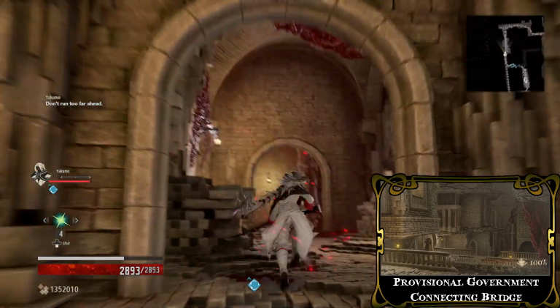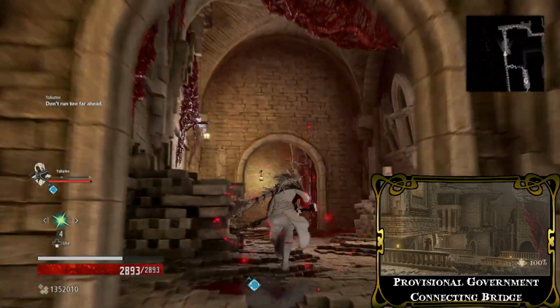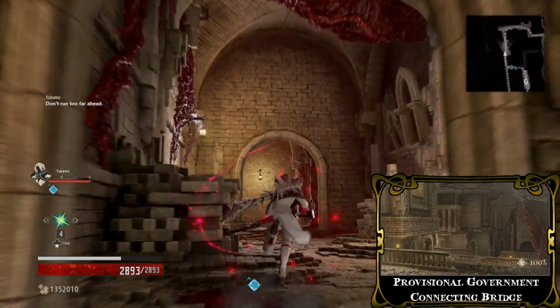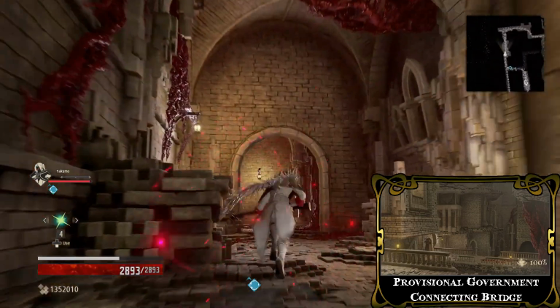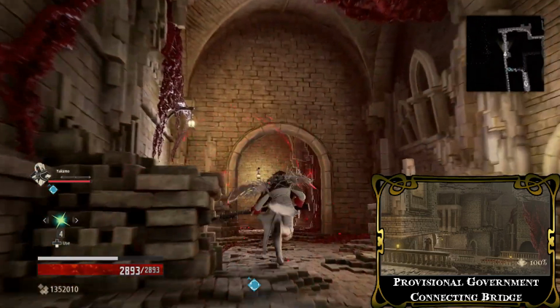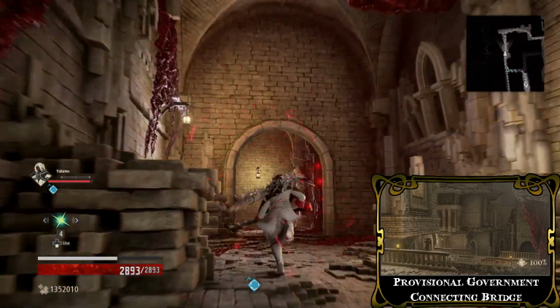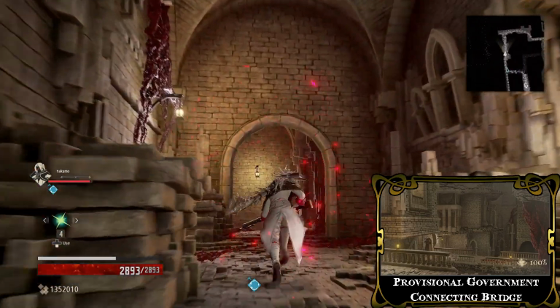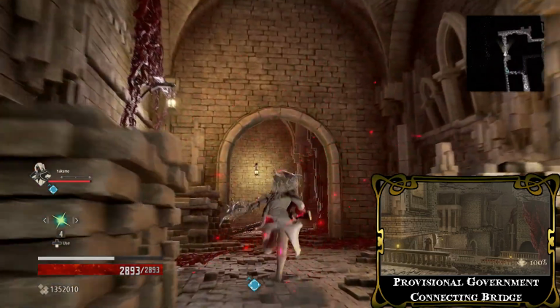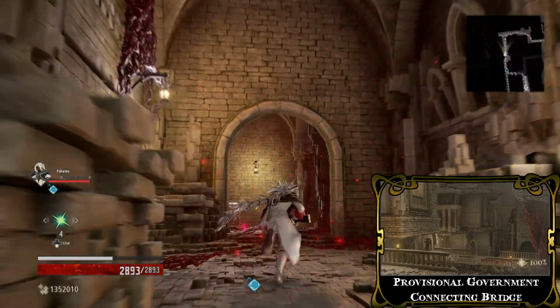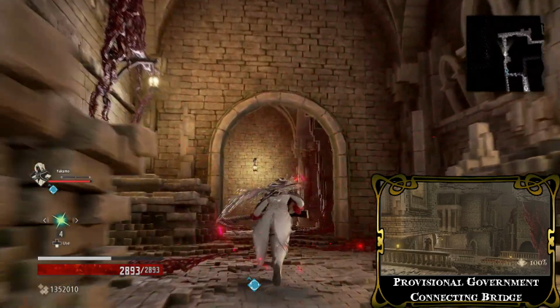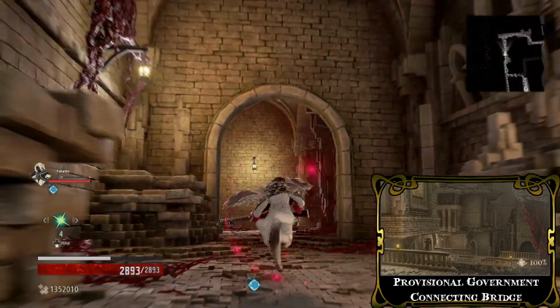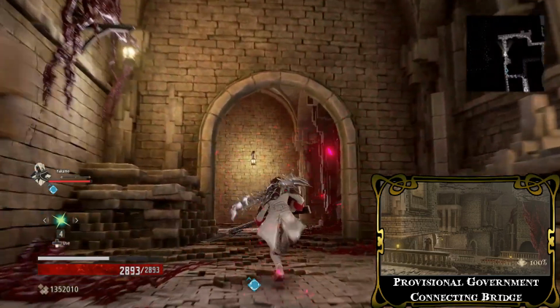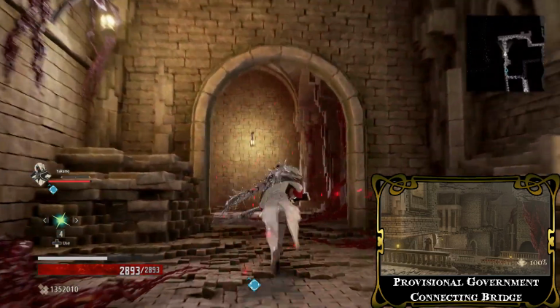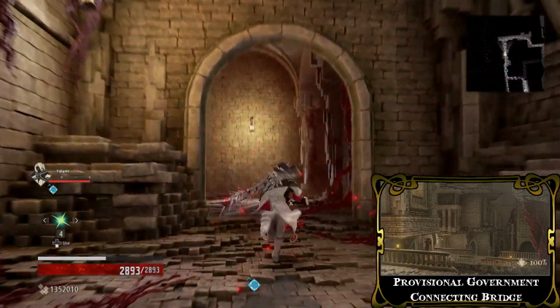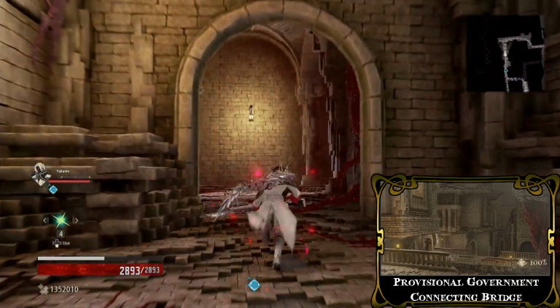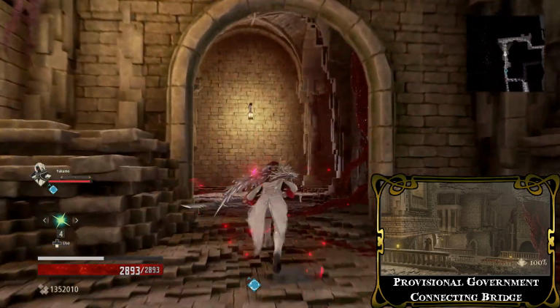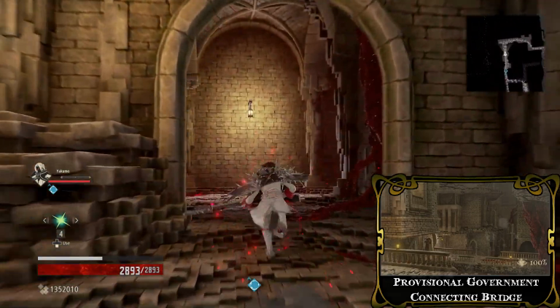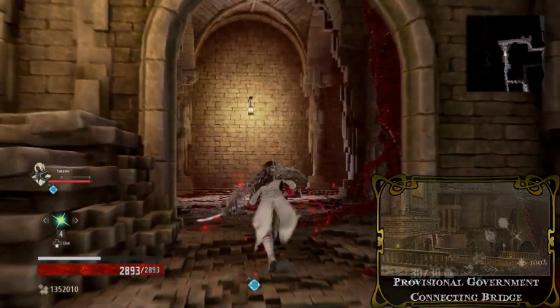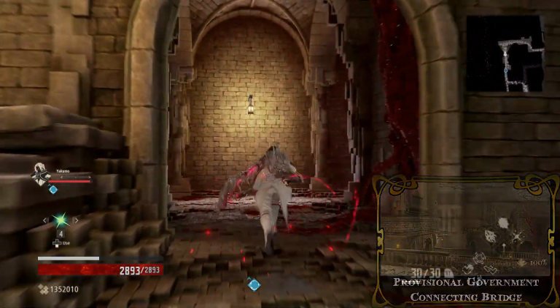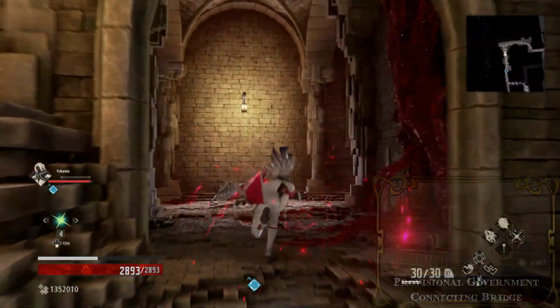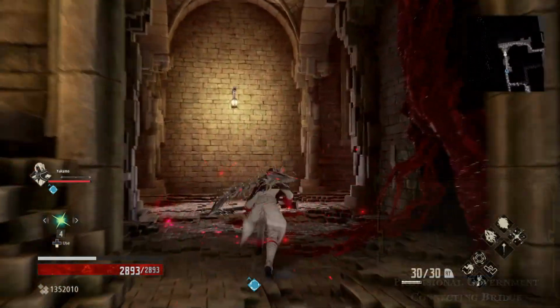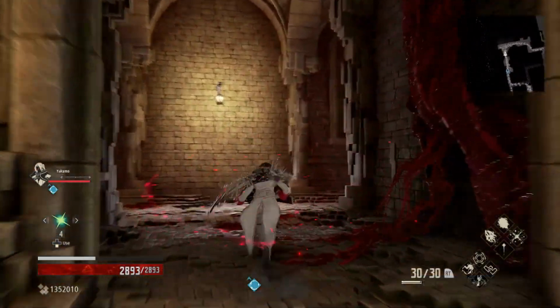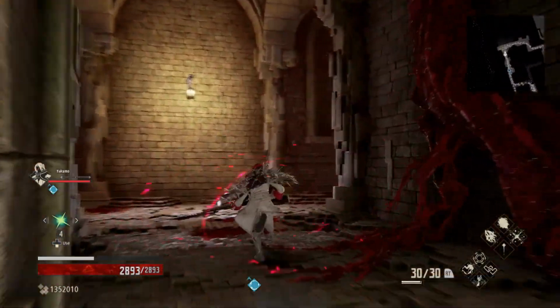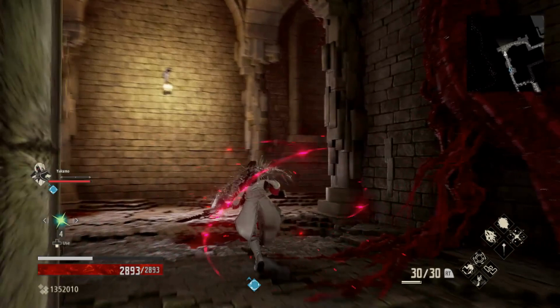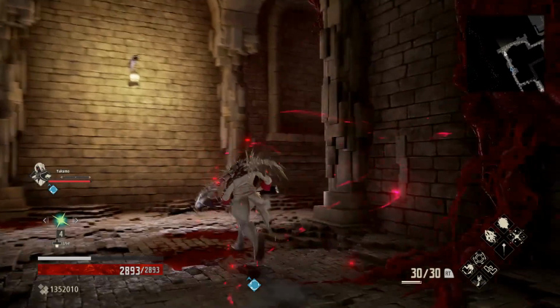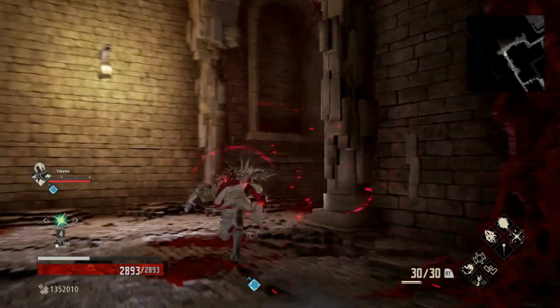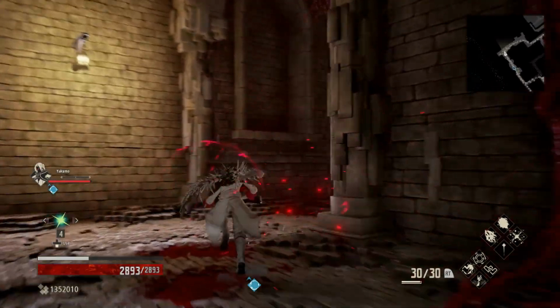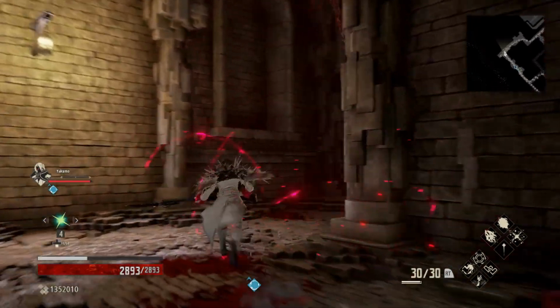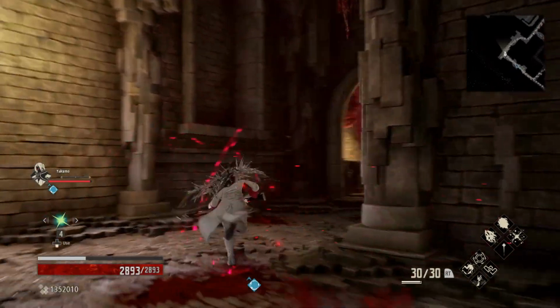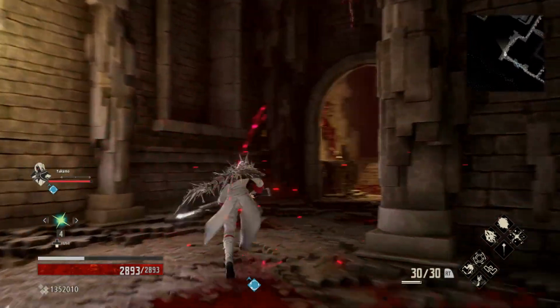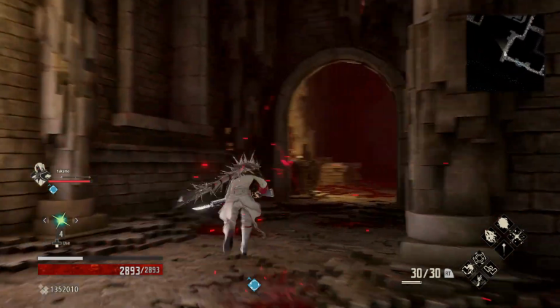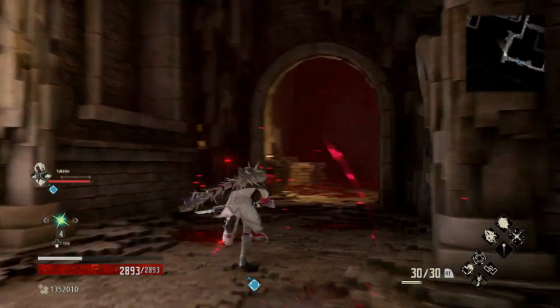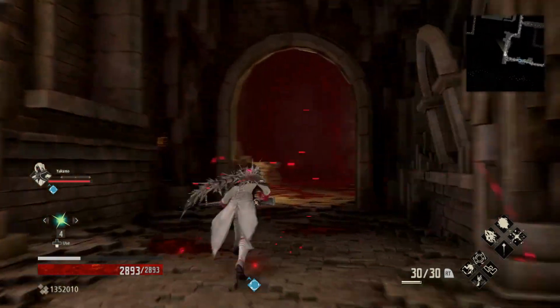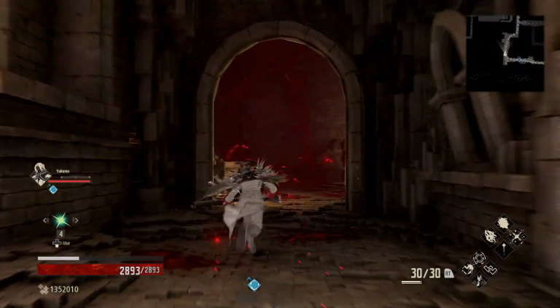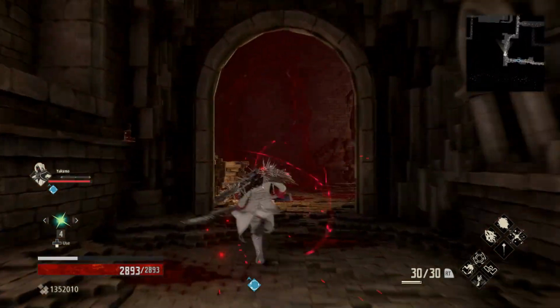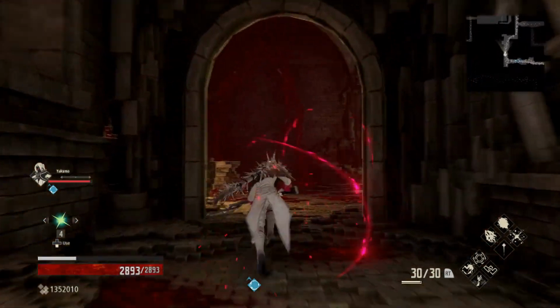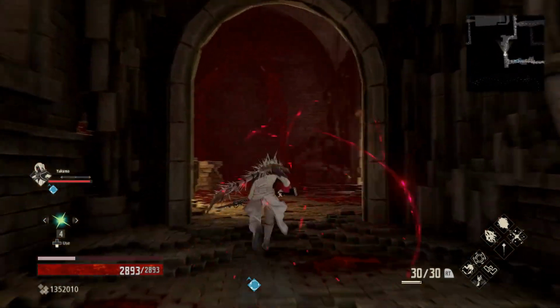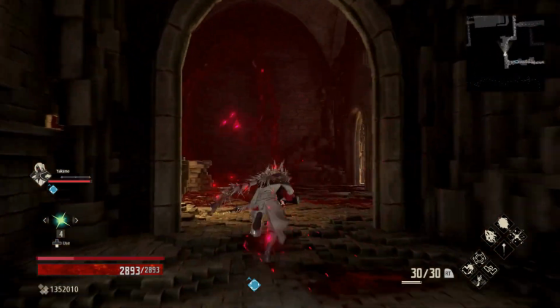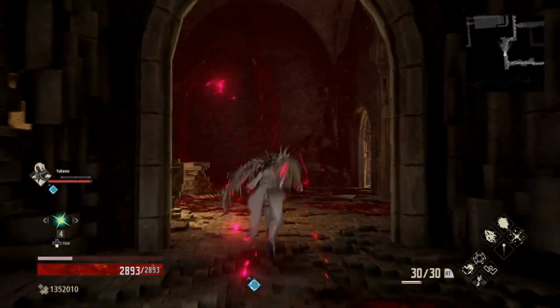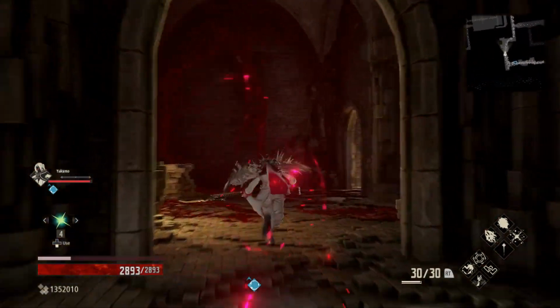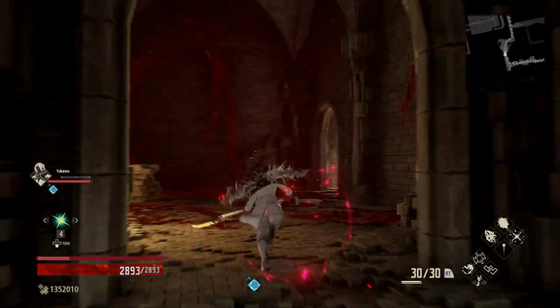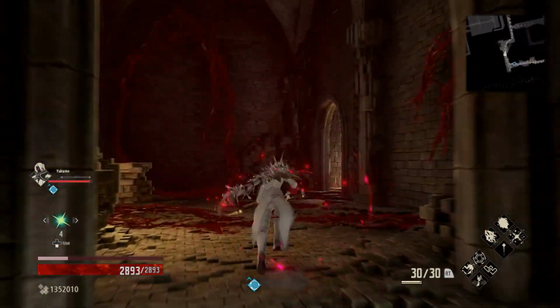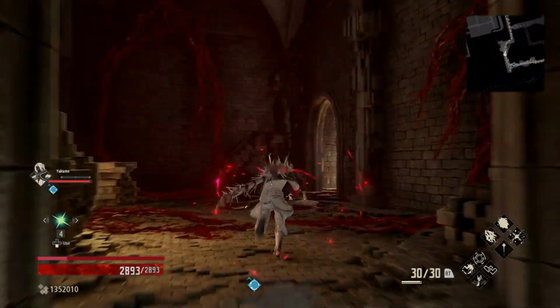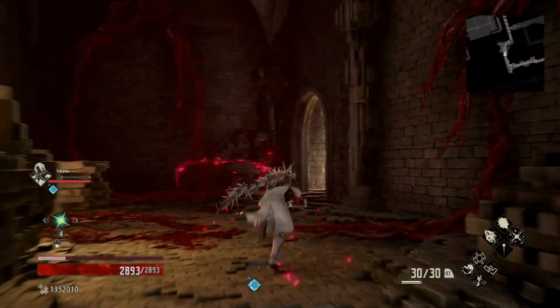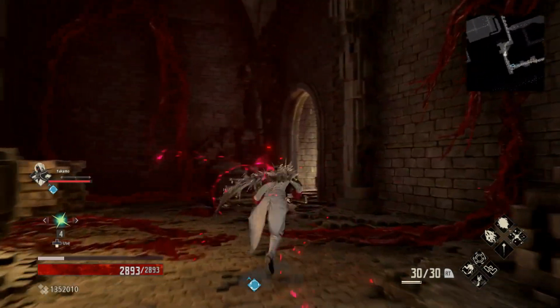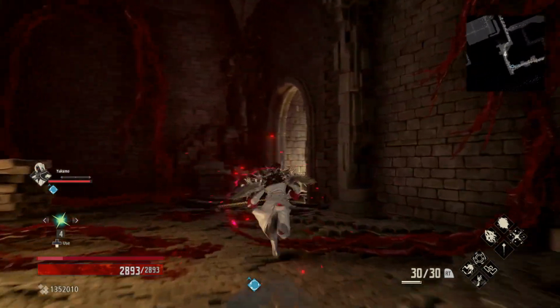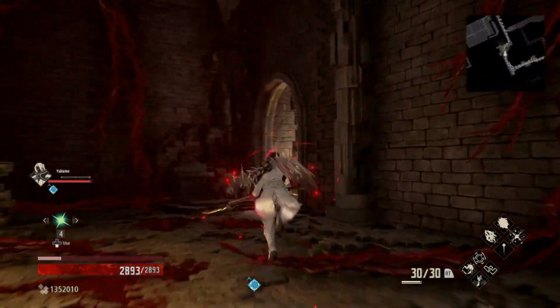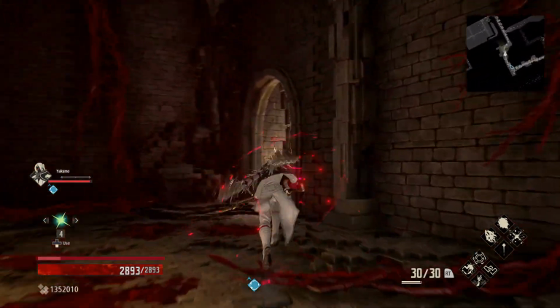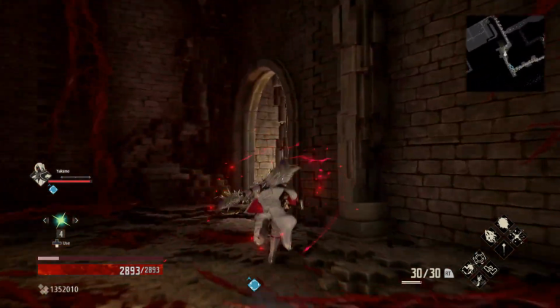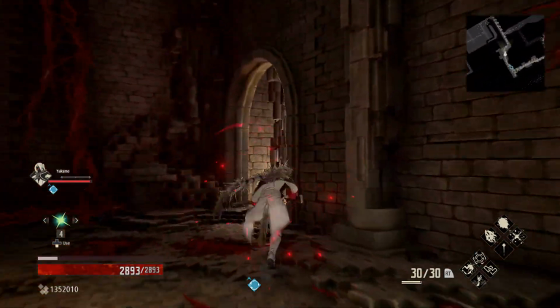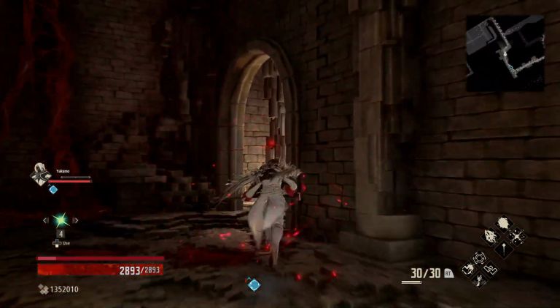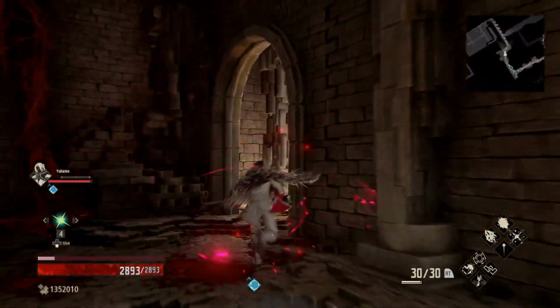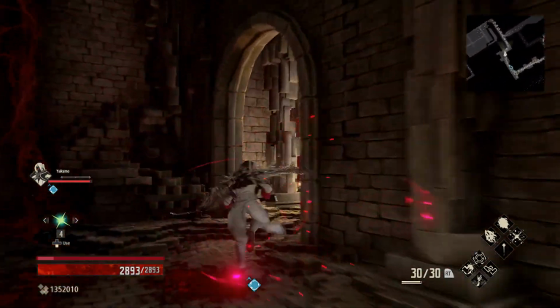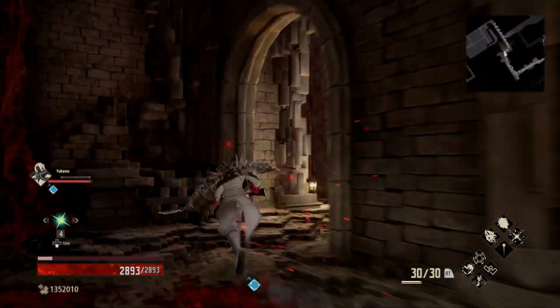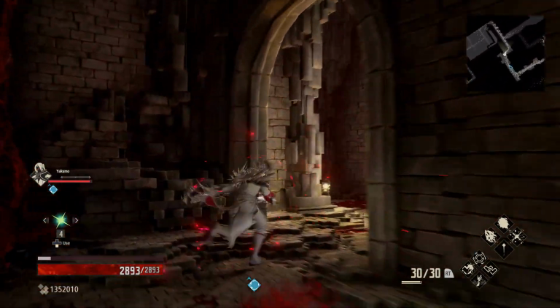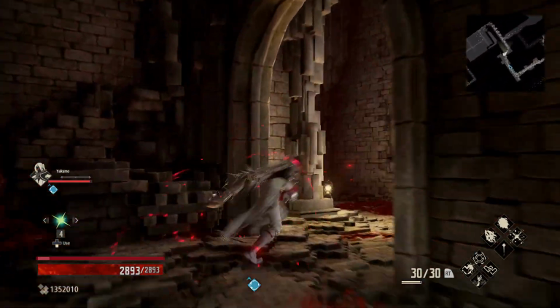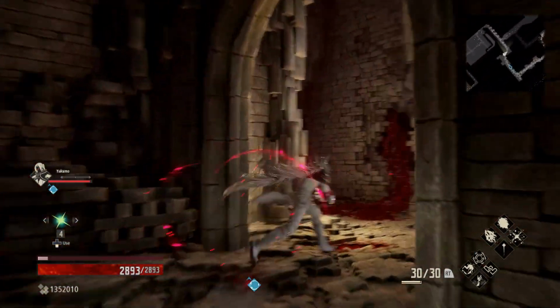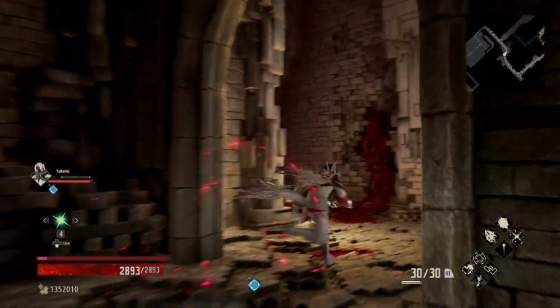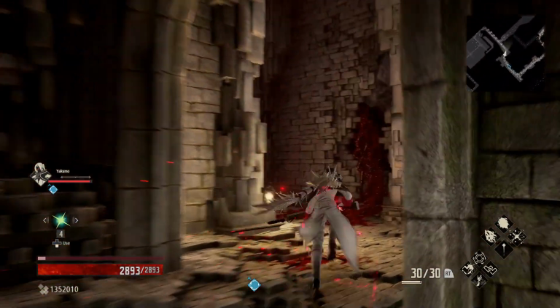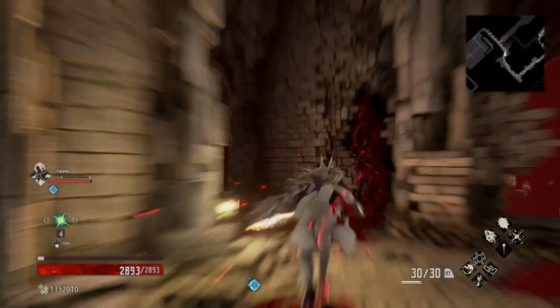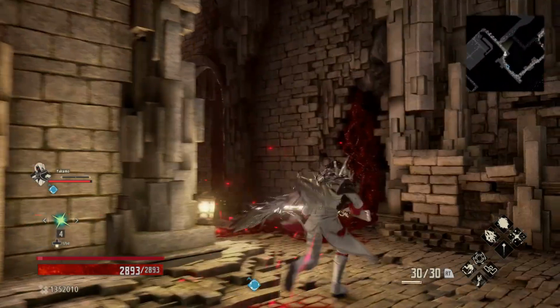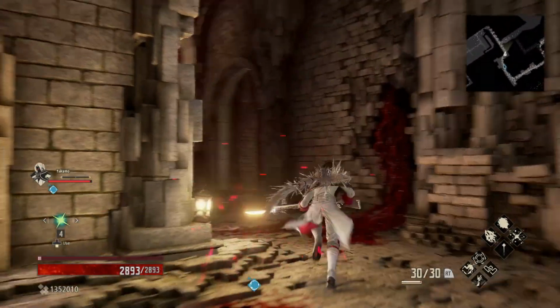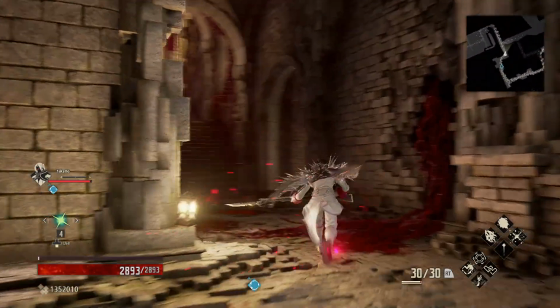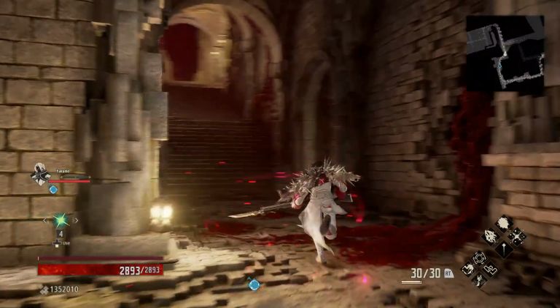At the connecting bridge teleport point, there are three enemies close to each other that drop this item, a small walk away from the spawn point.